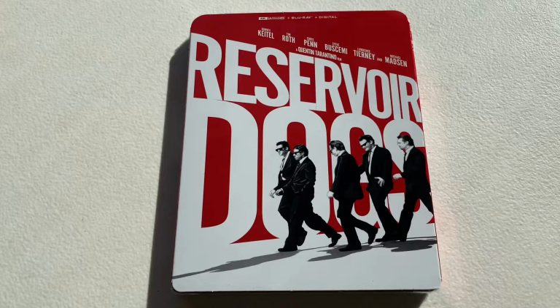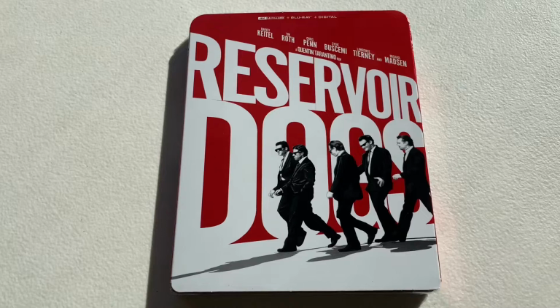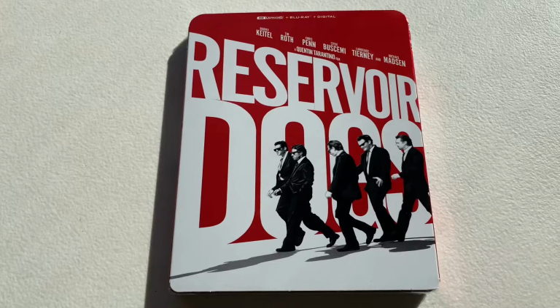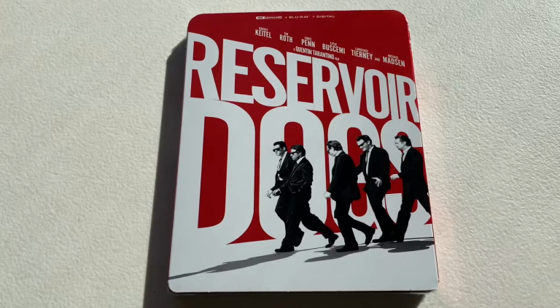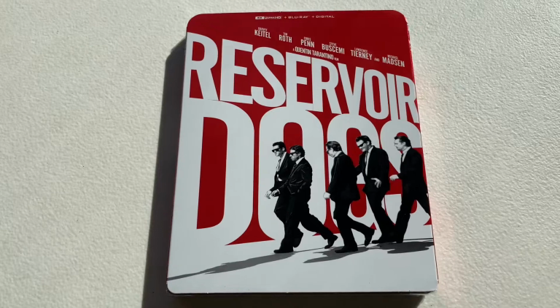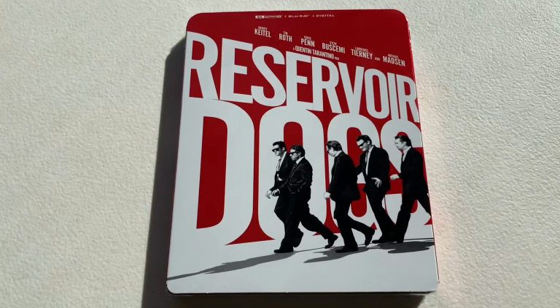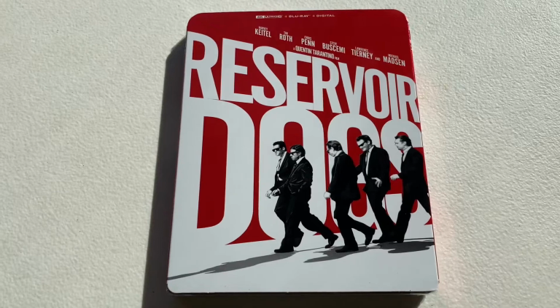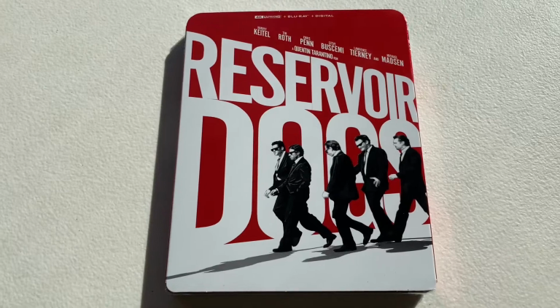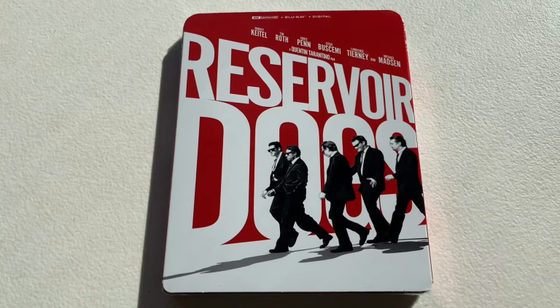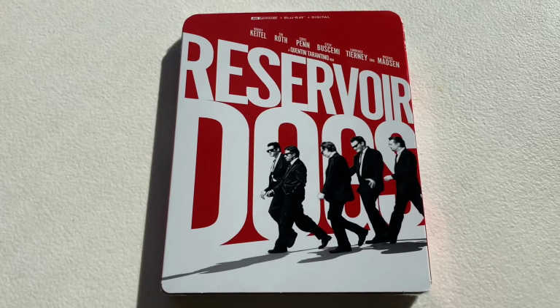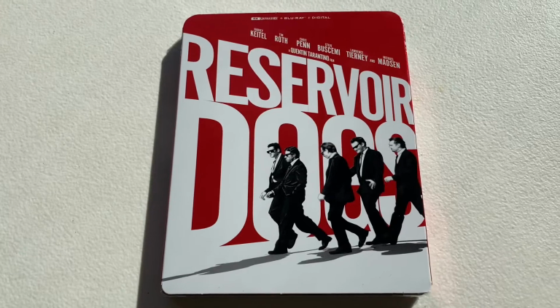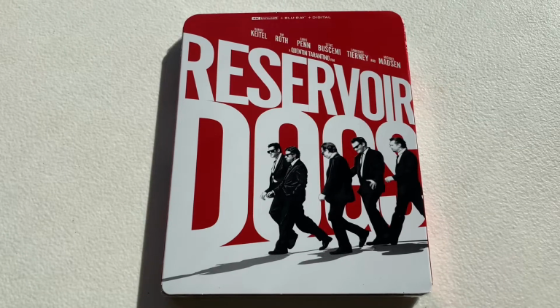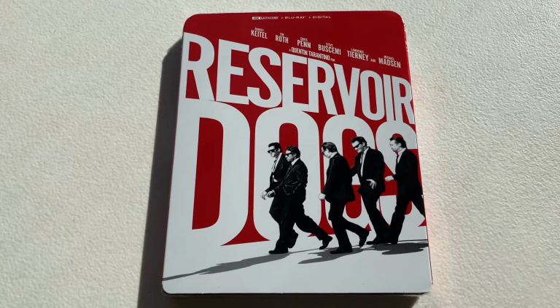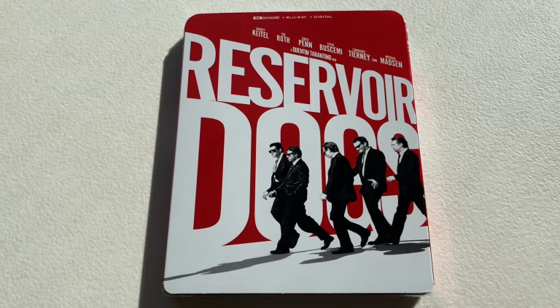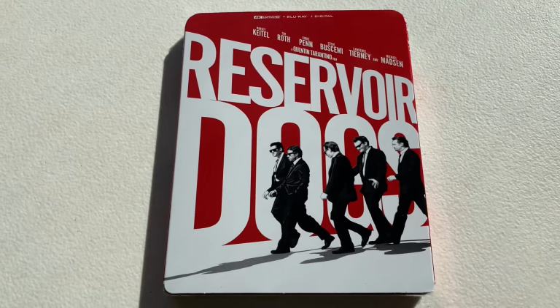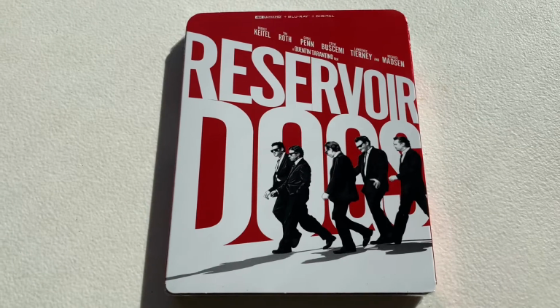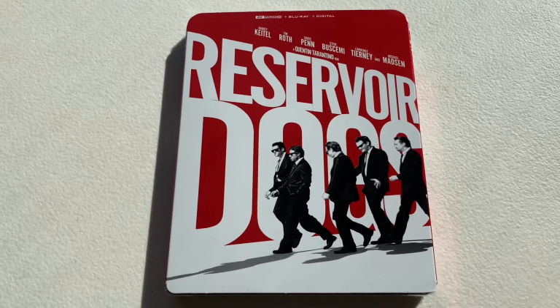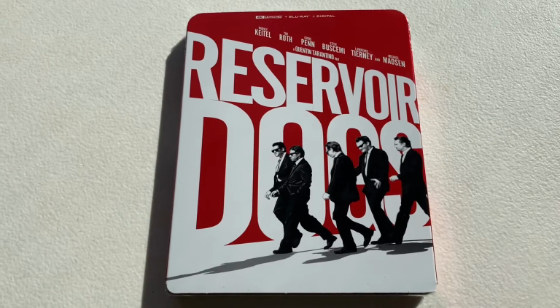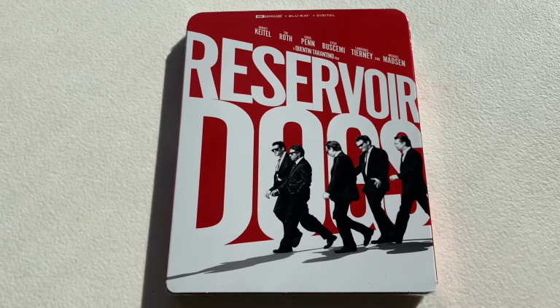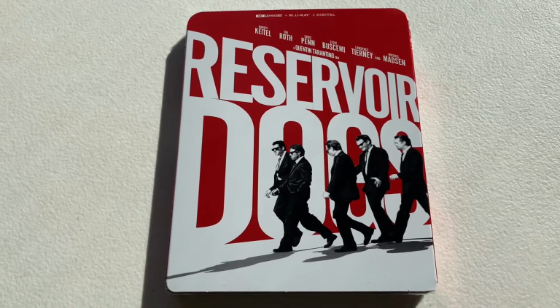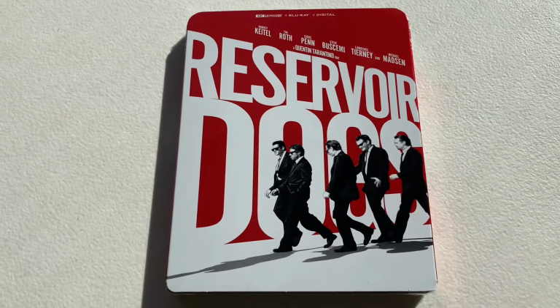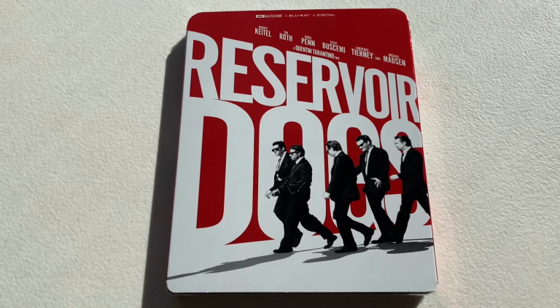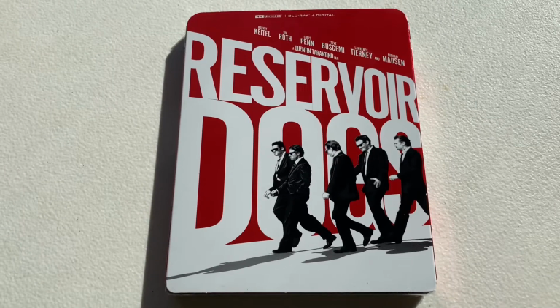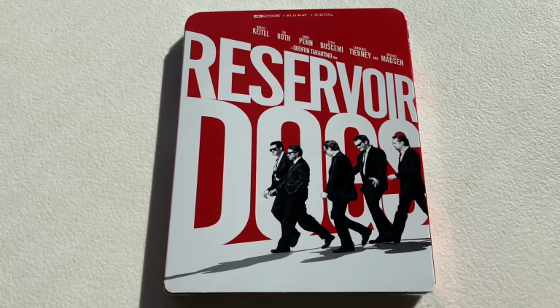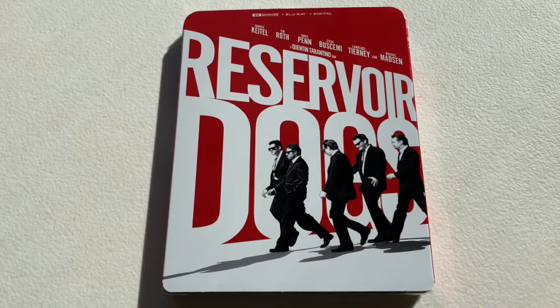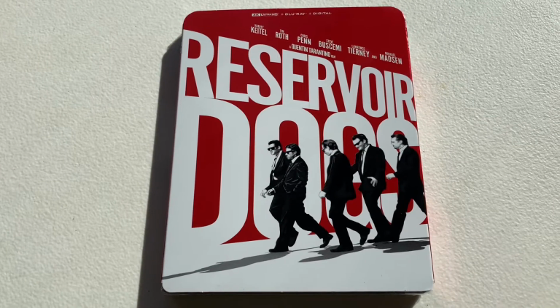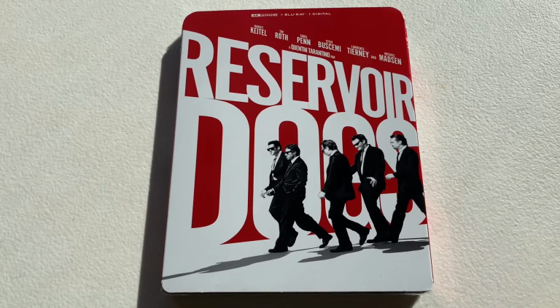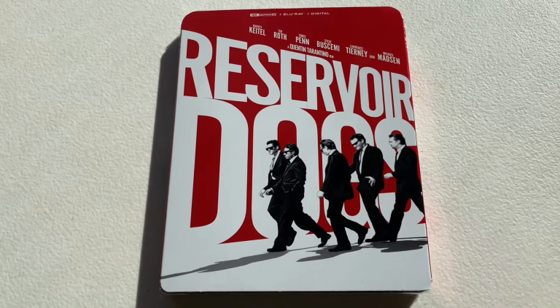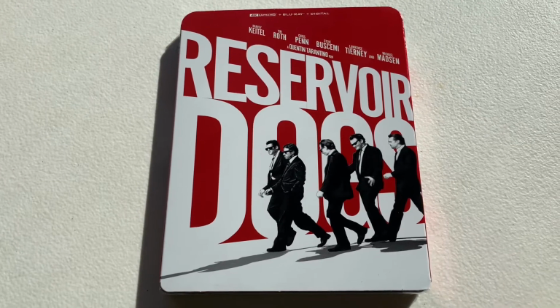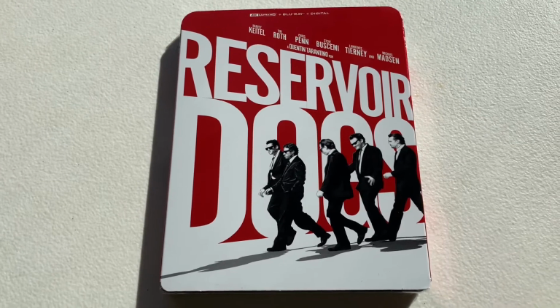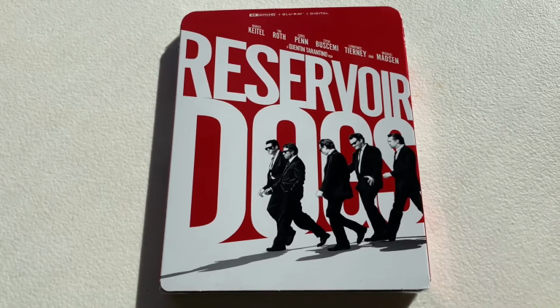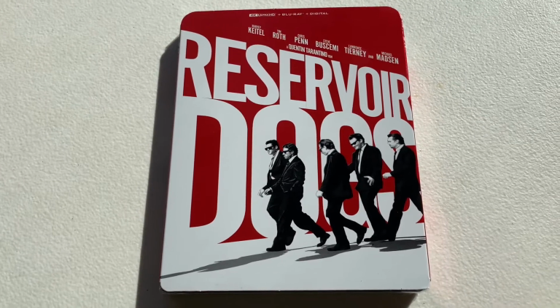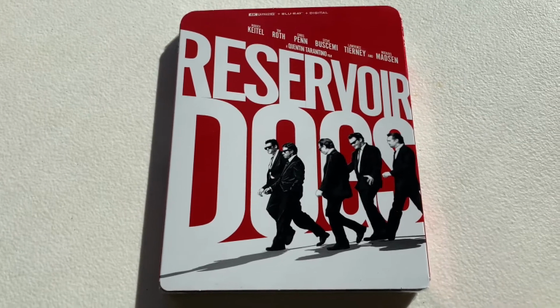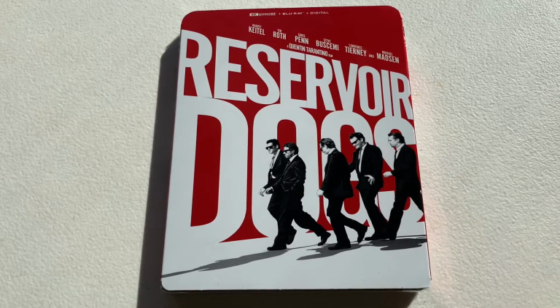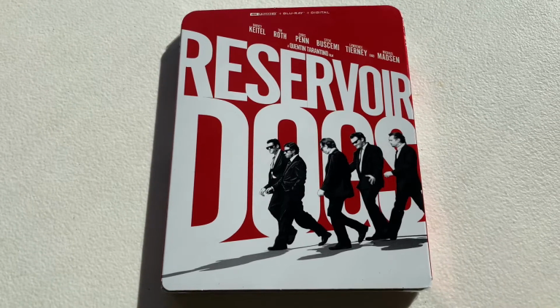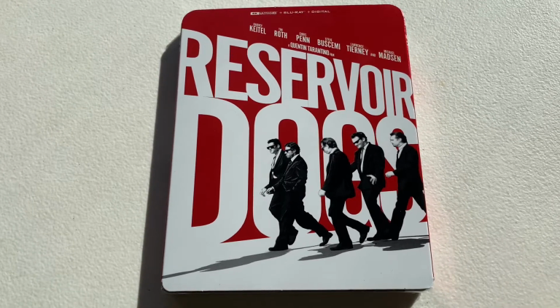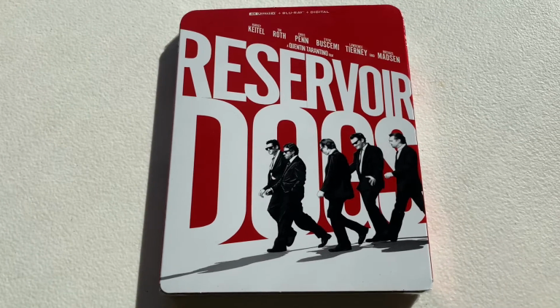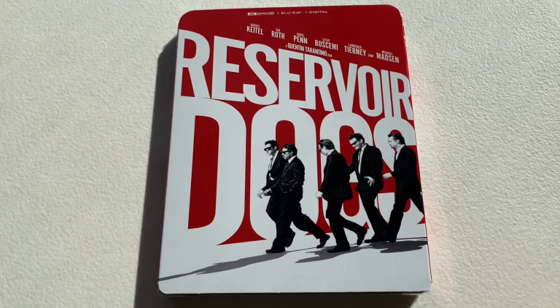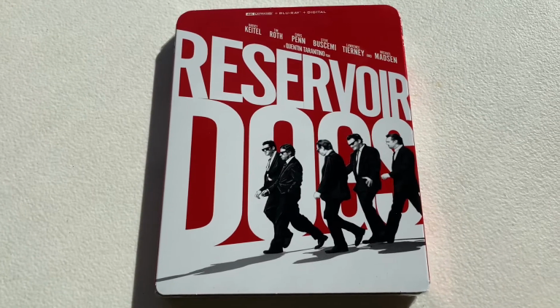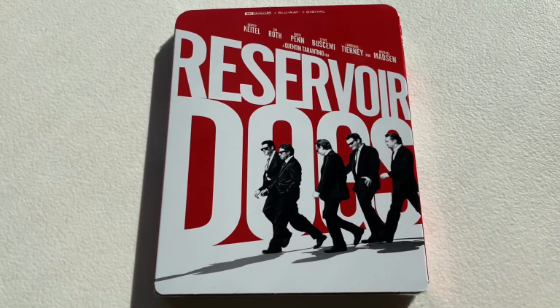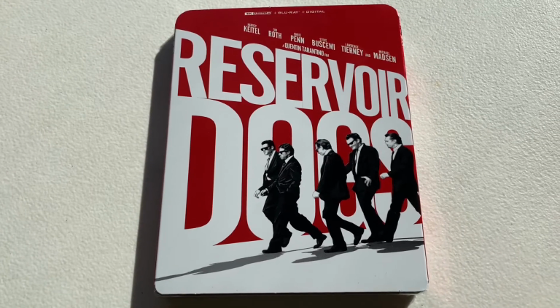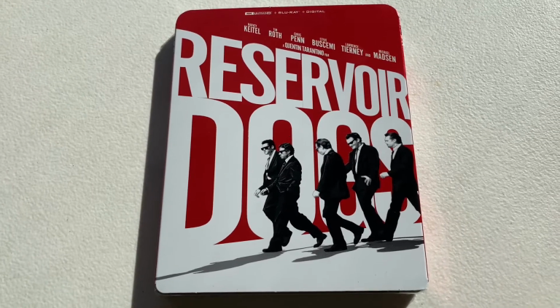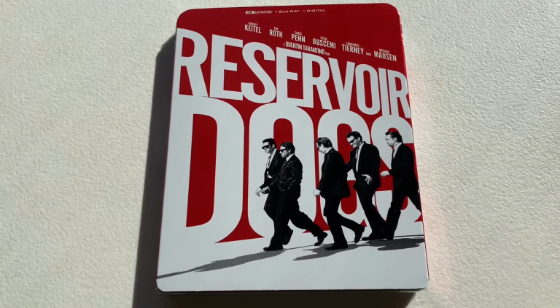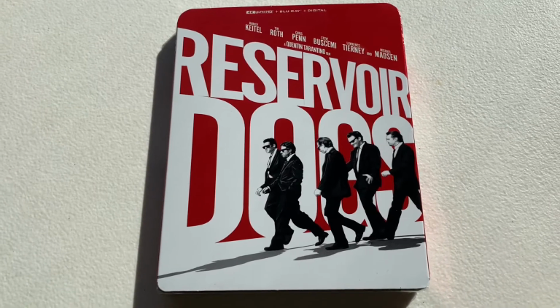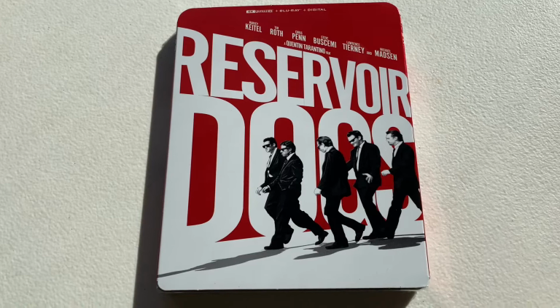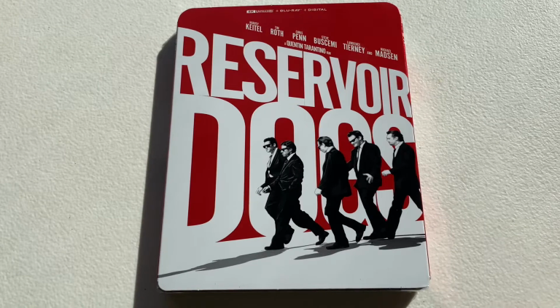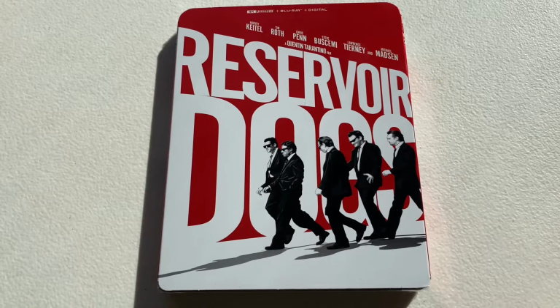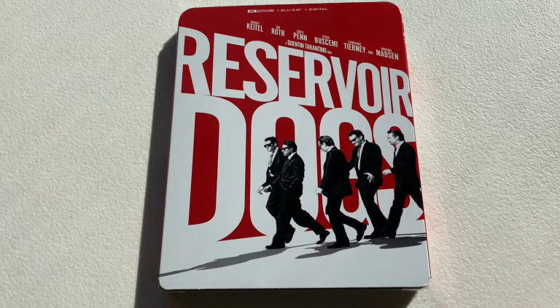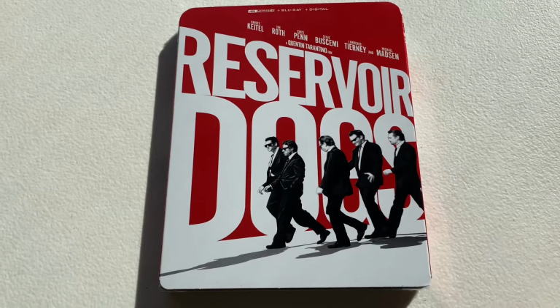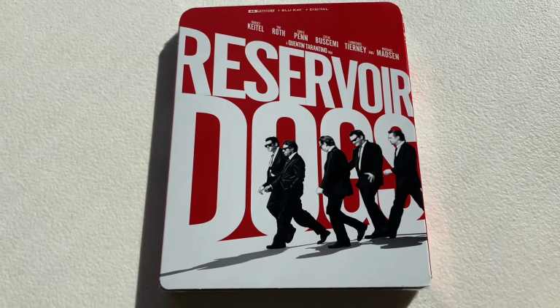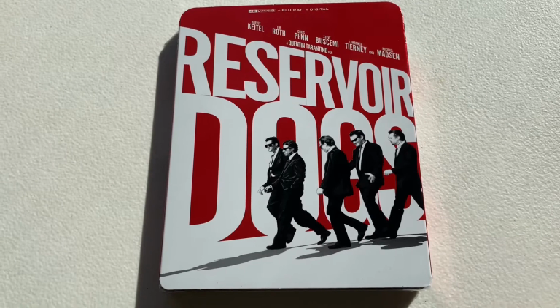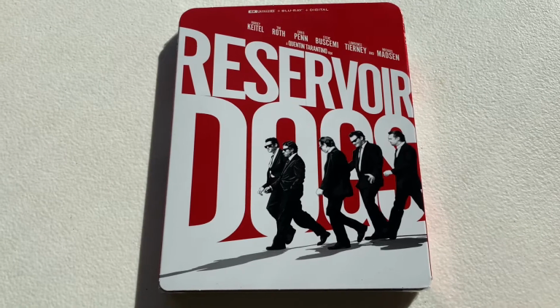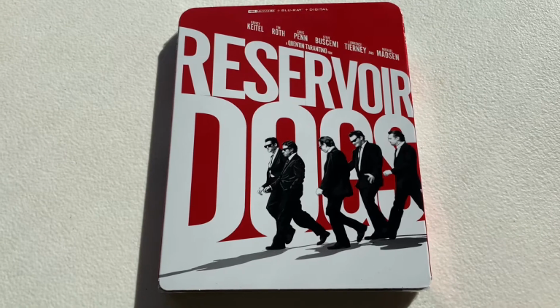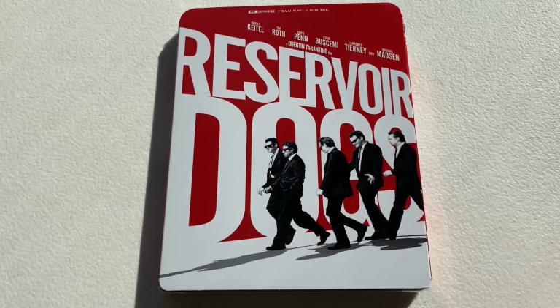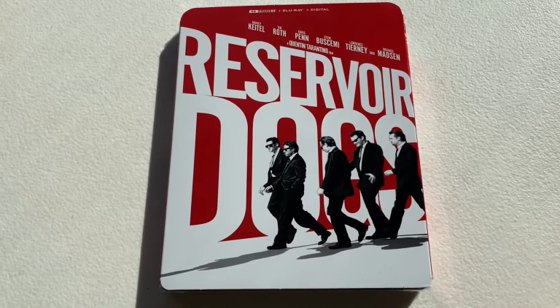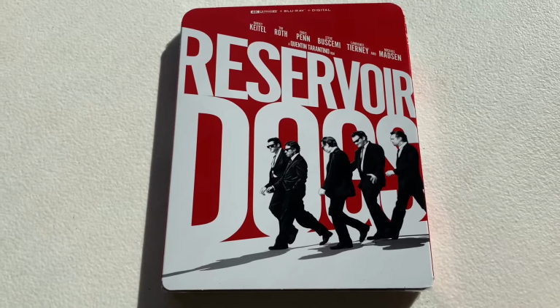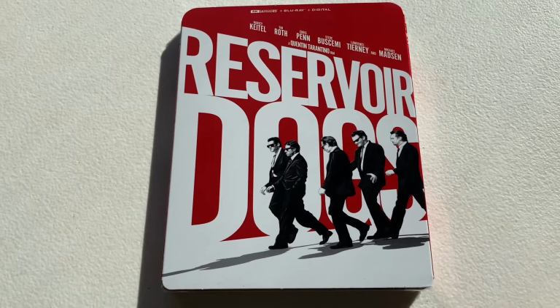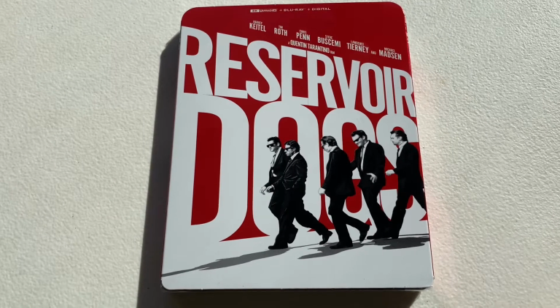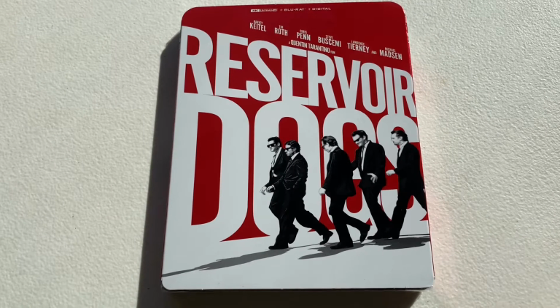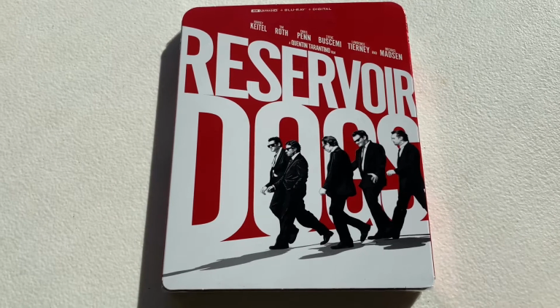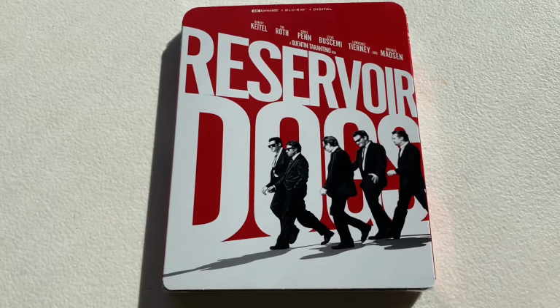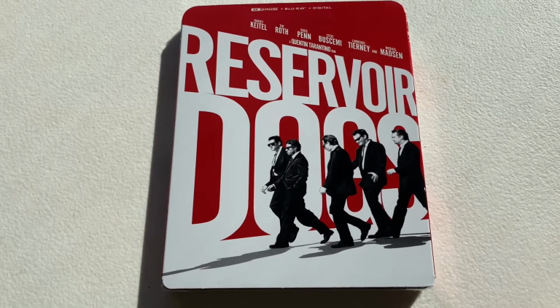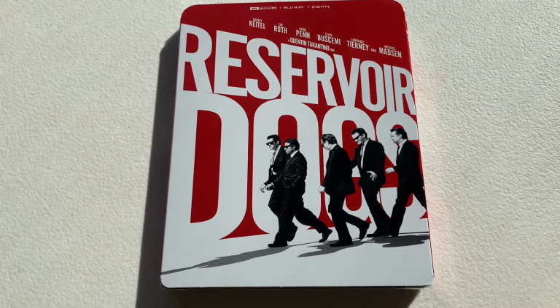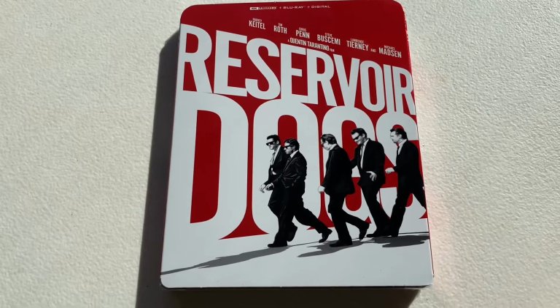Hey everyone, welcome back to another unboxing video. Today I have Reservoir Dogs on 4K Blu-ray.